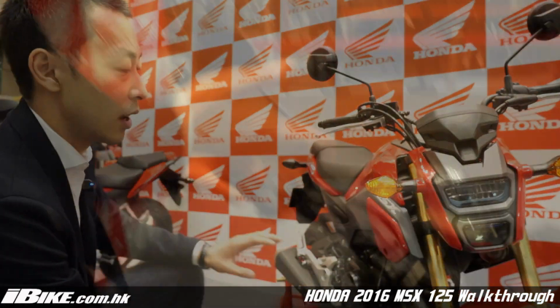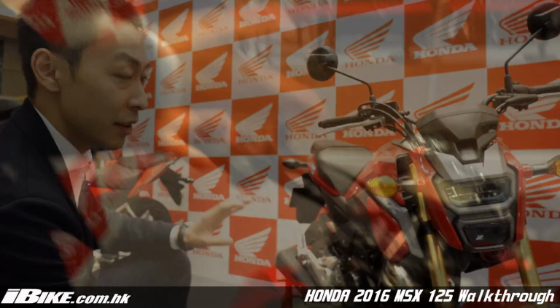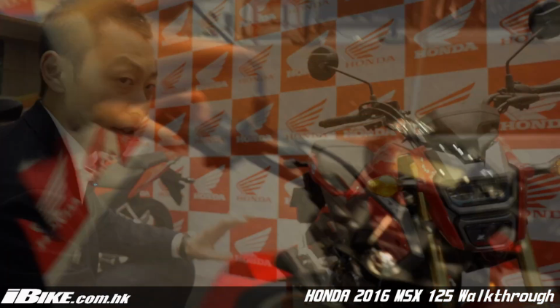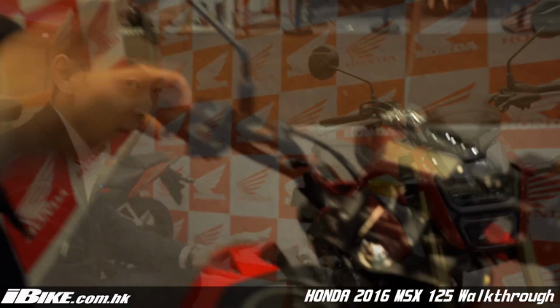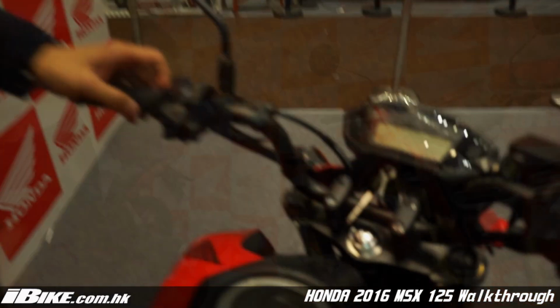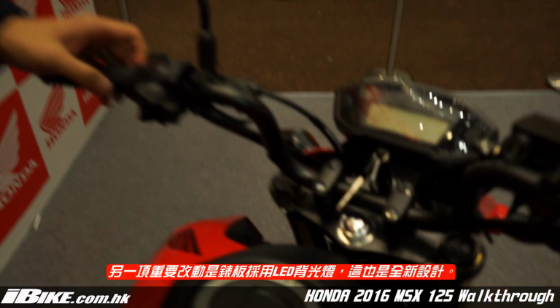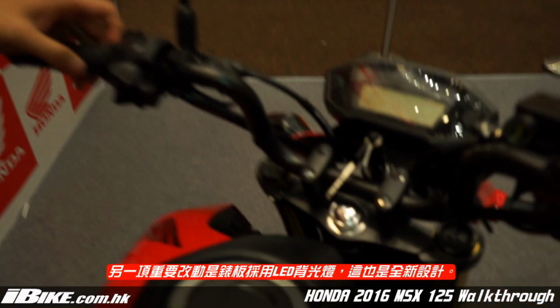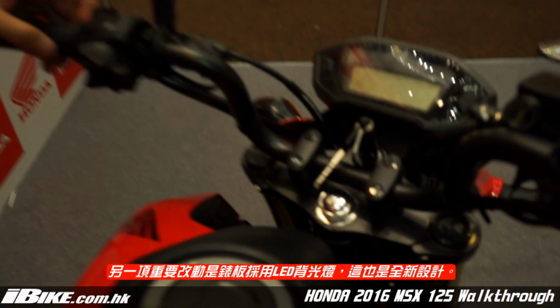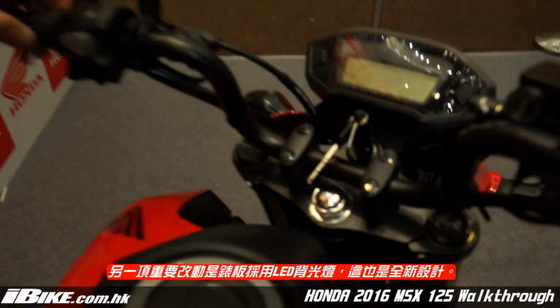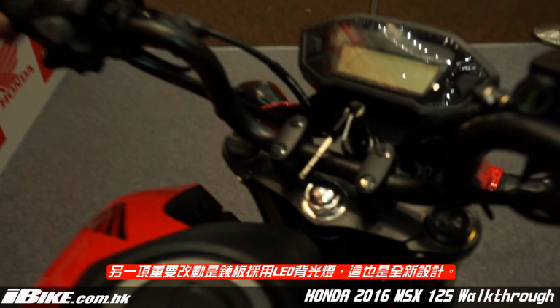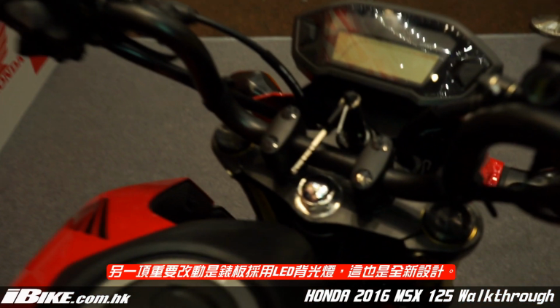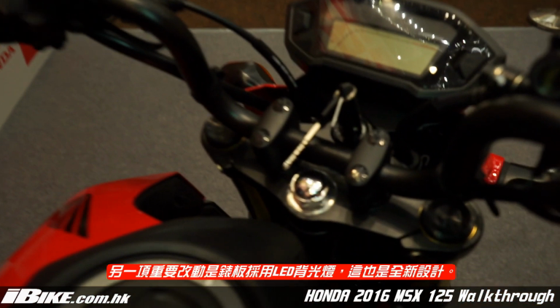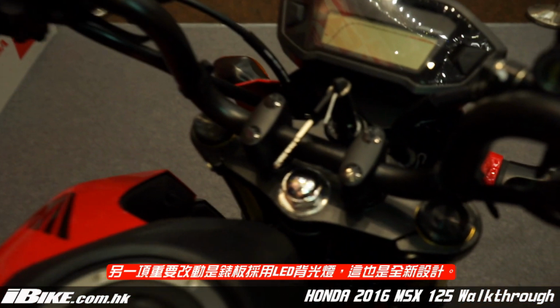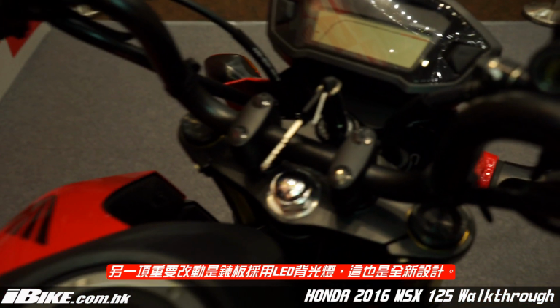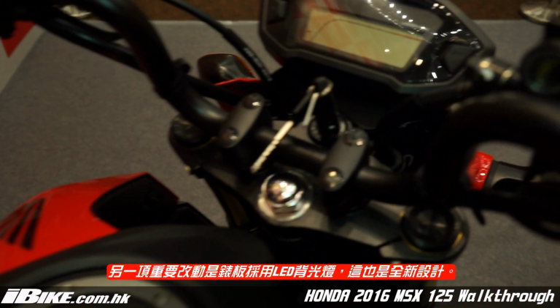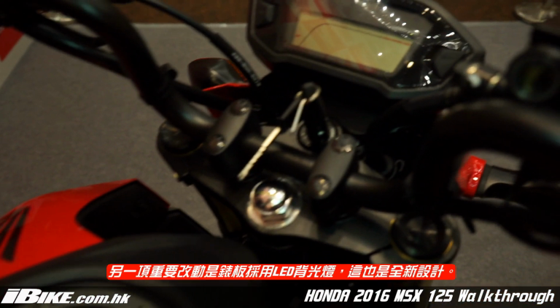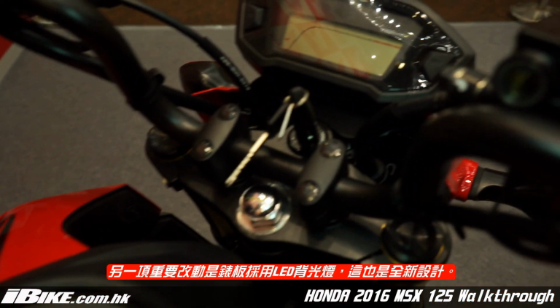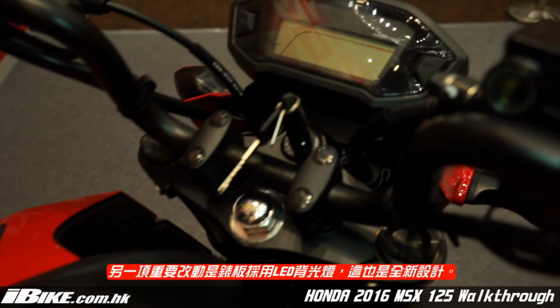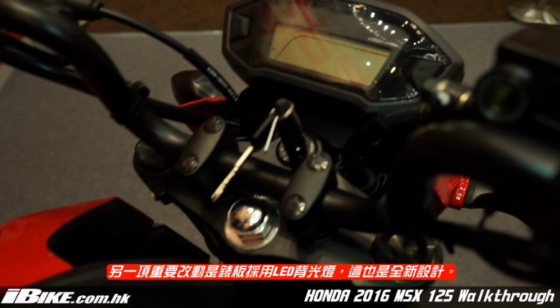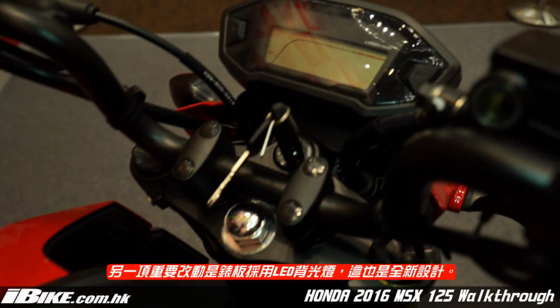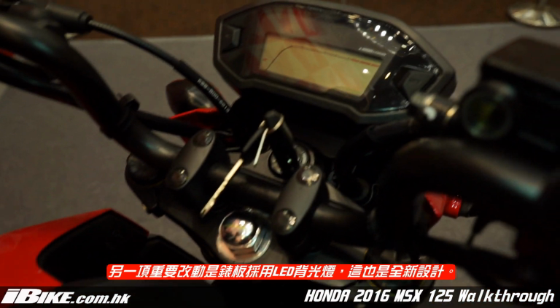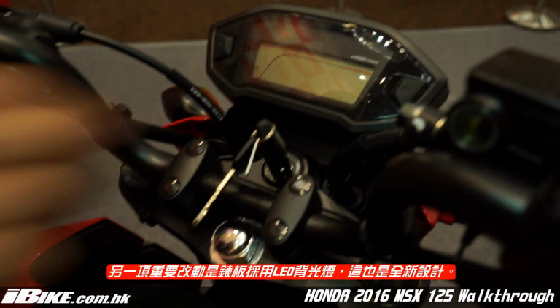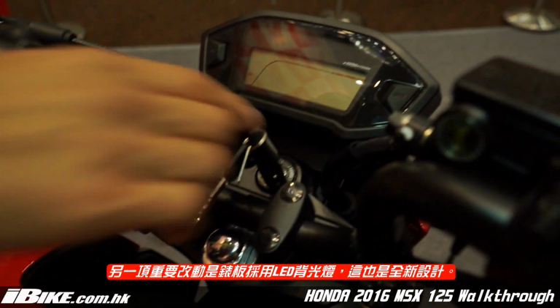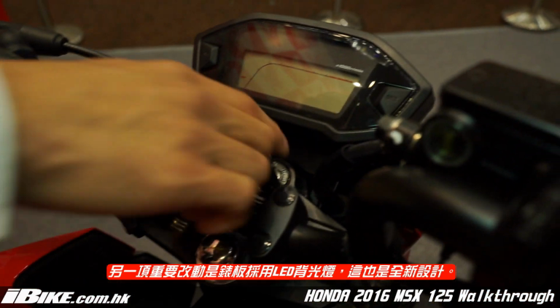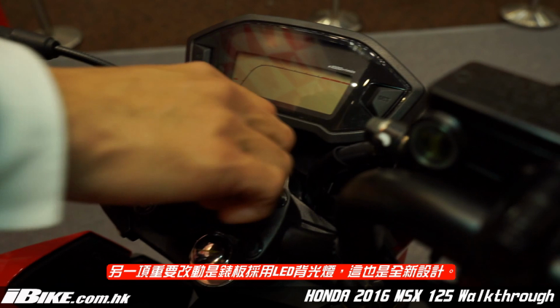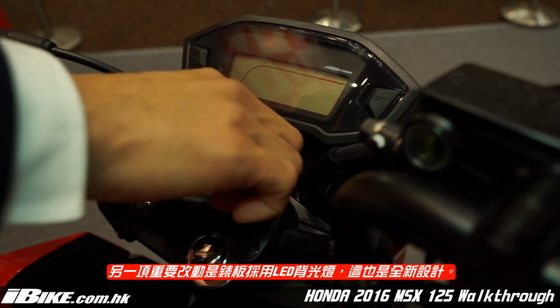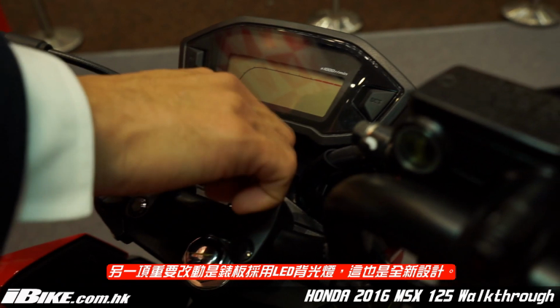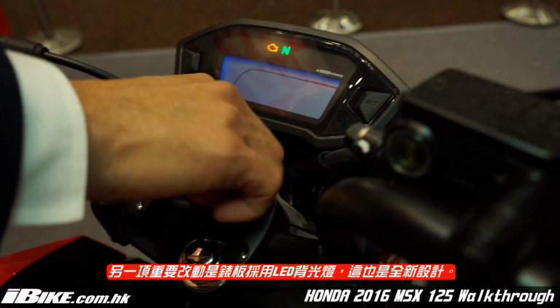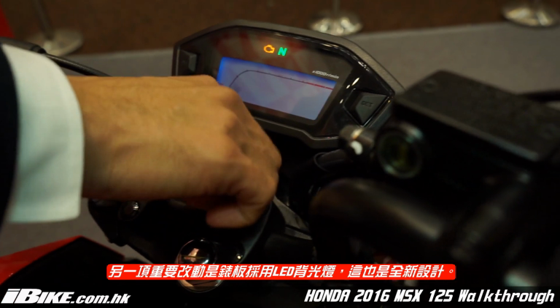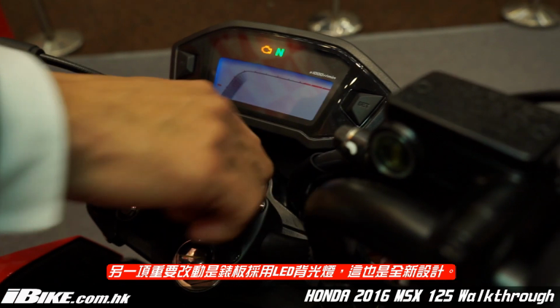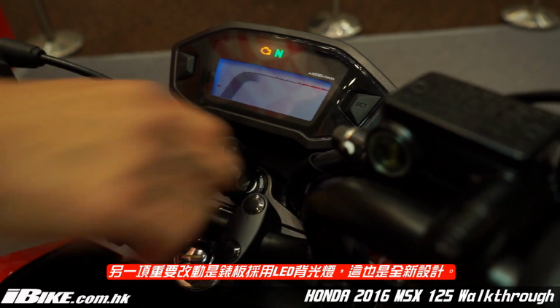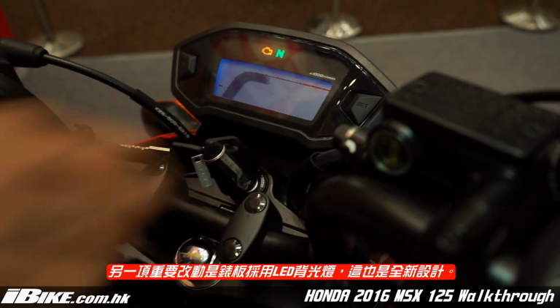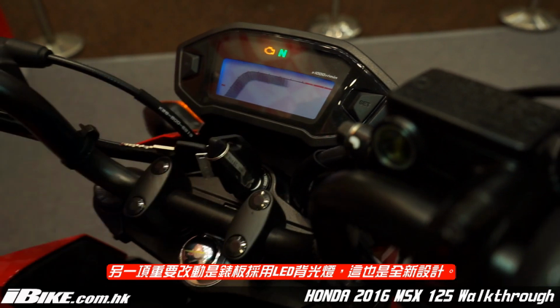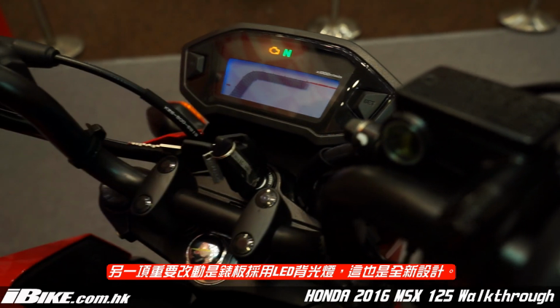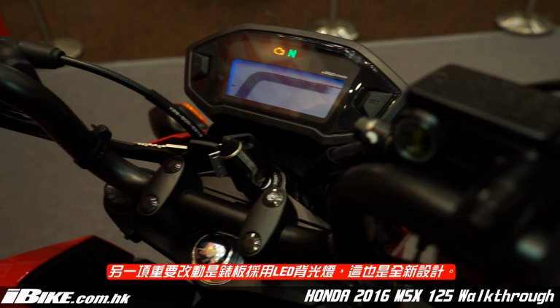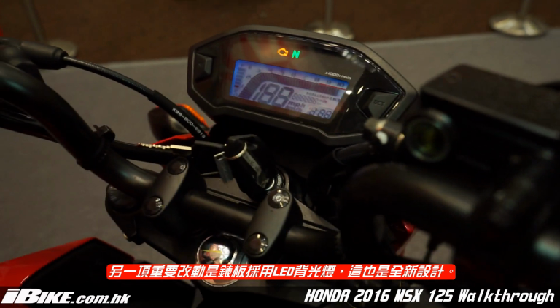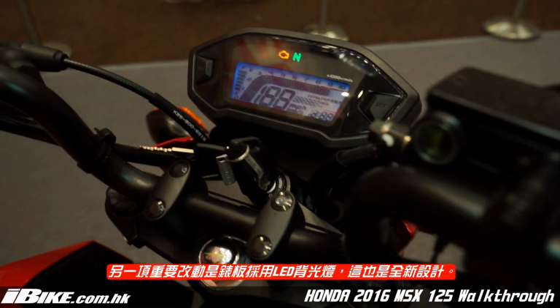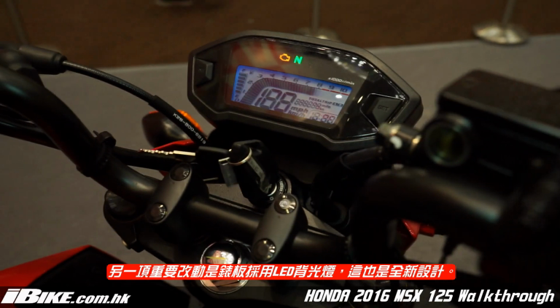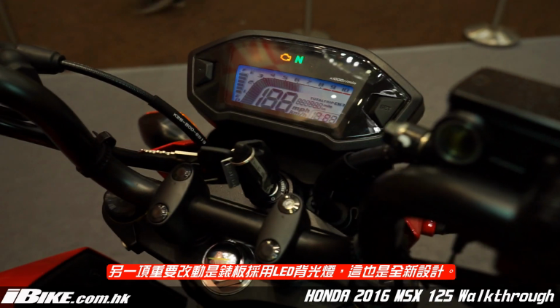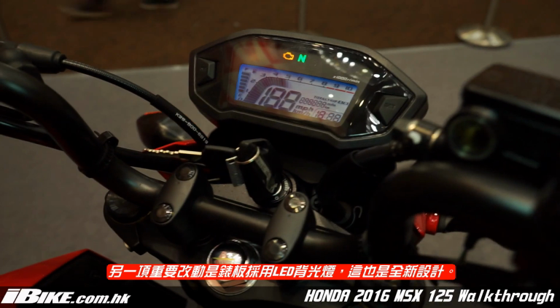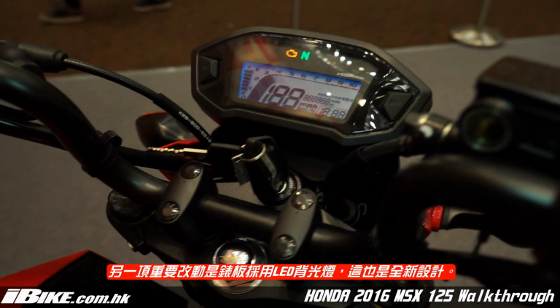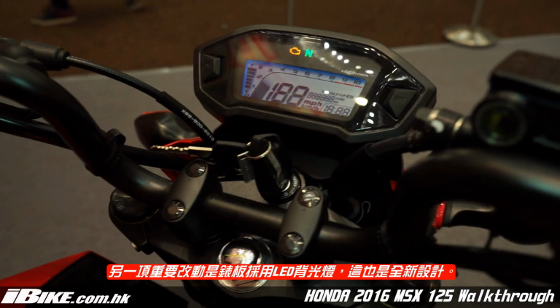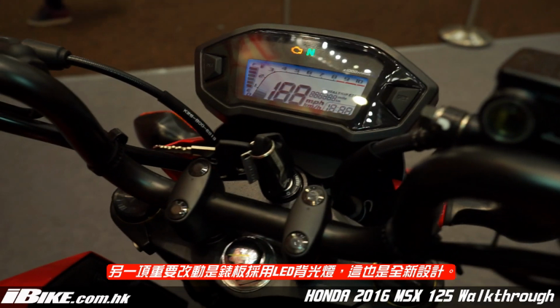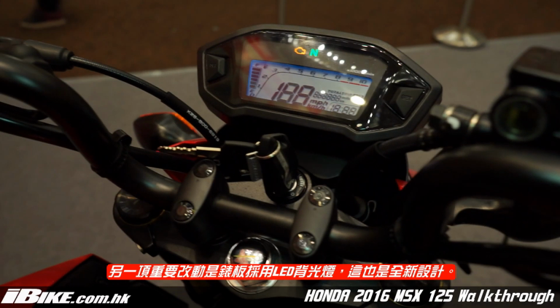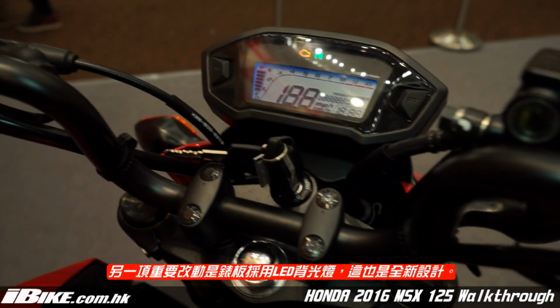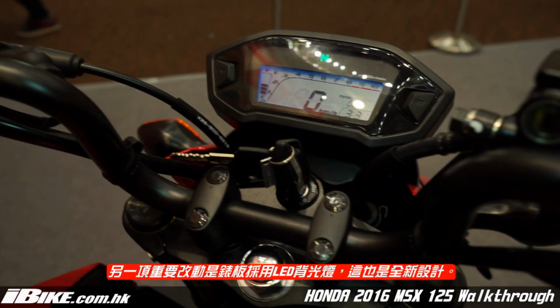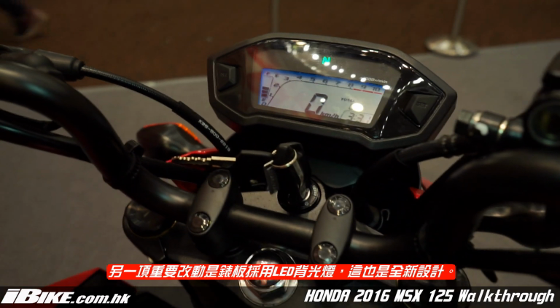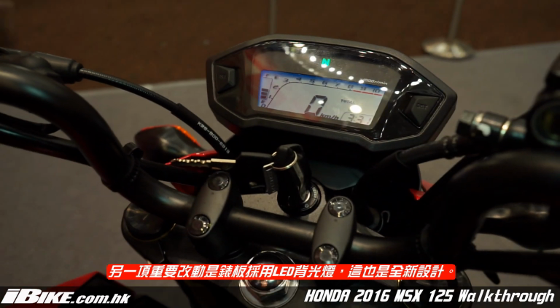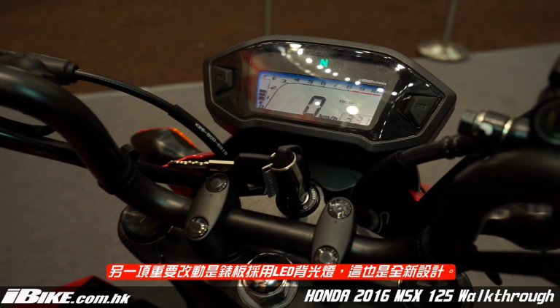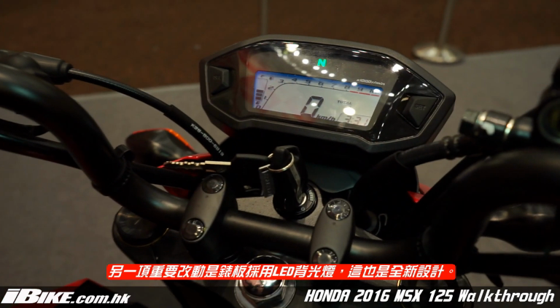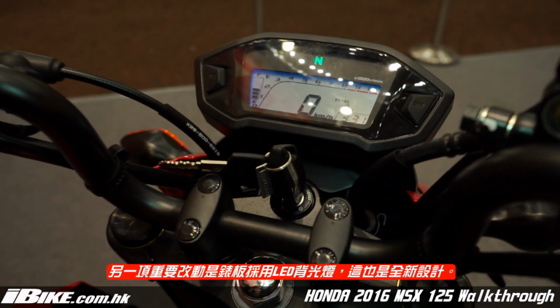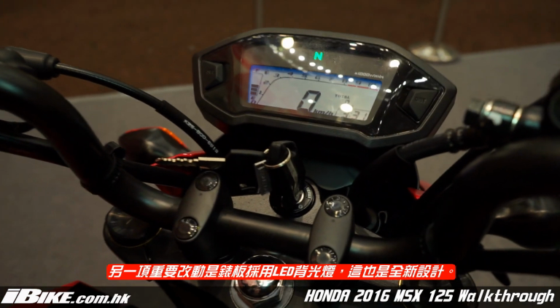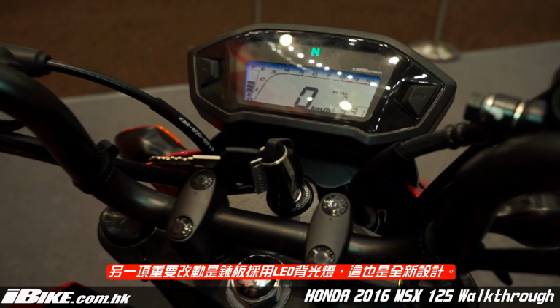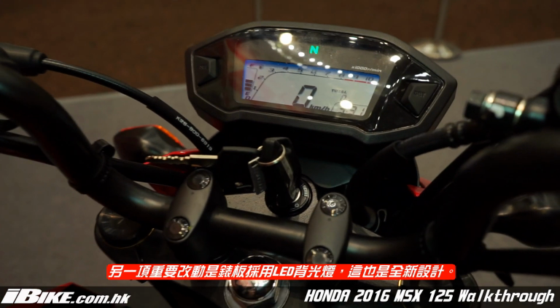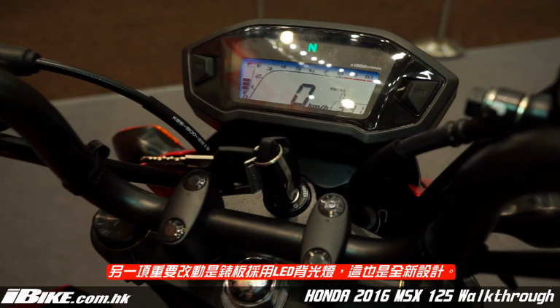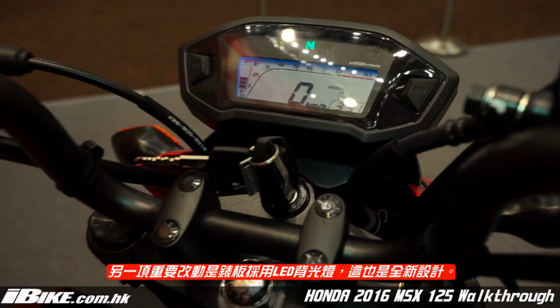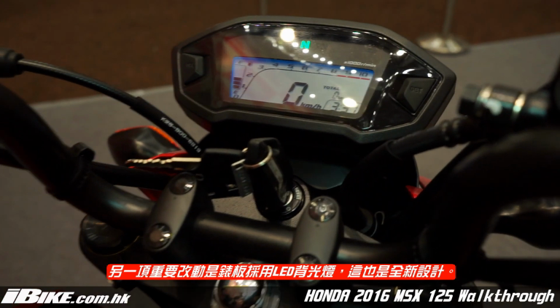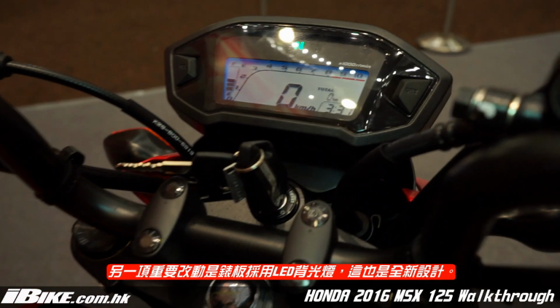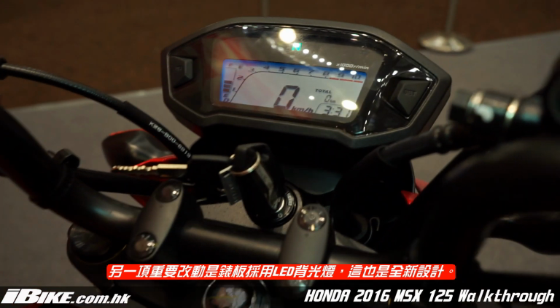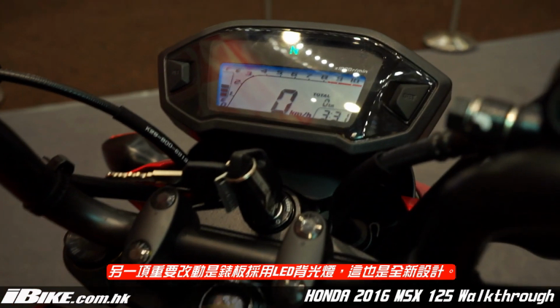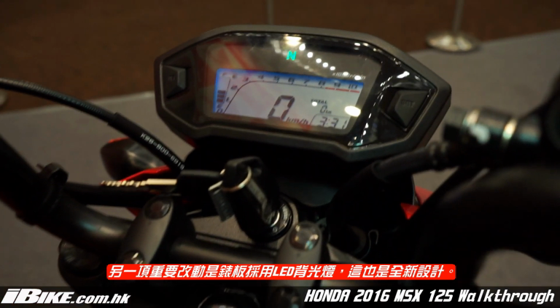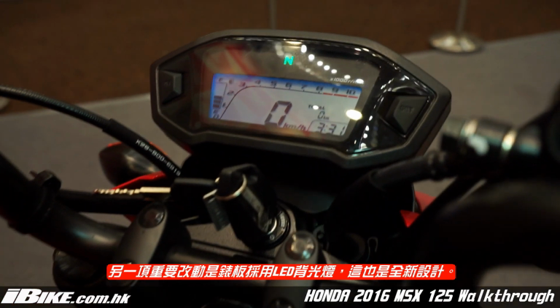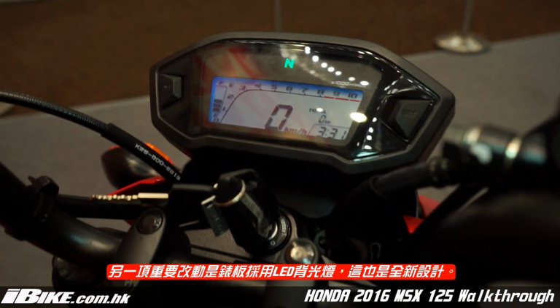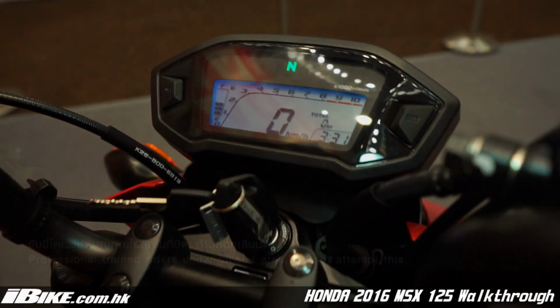I would like to show you the mirror, which features LED backlighting — an all-new feature compared to the previous model.